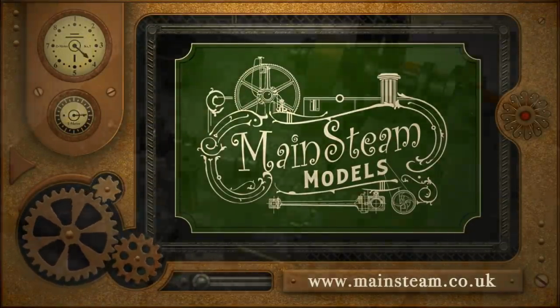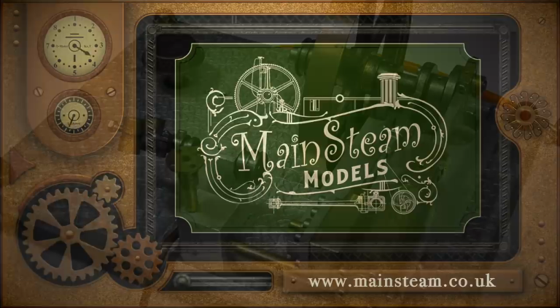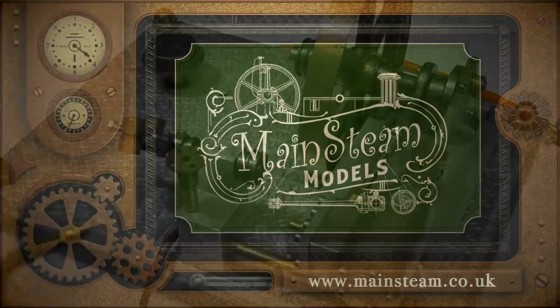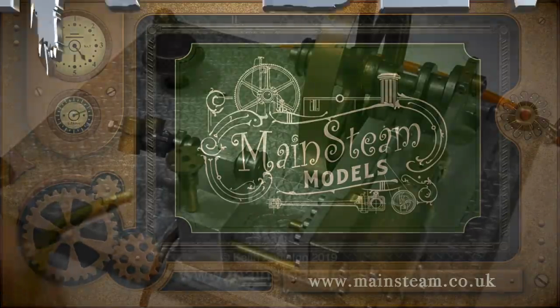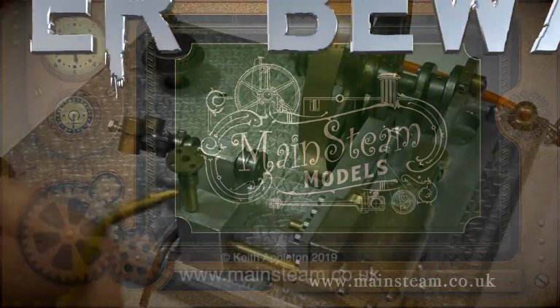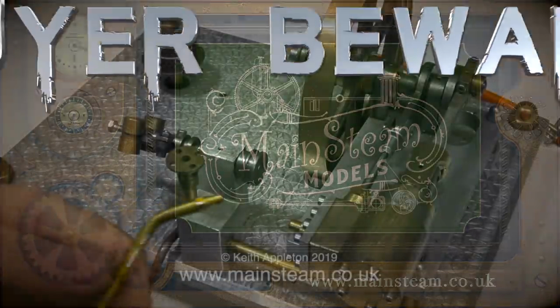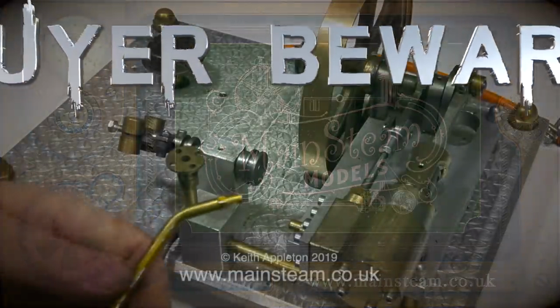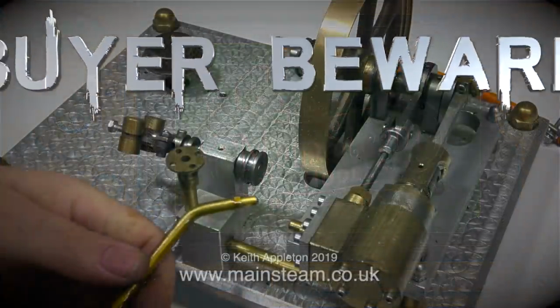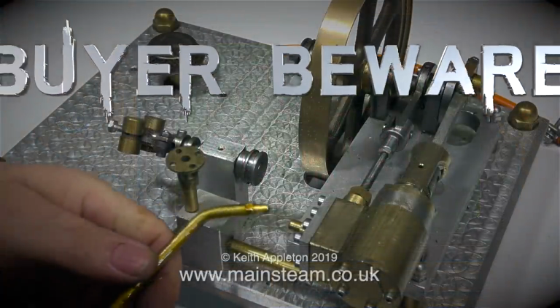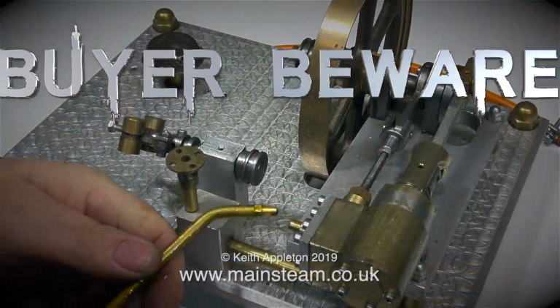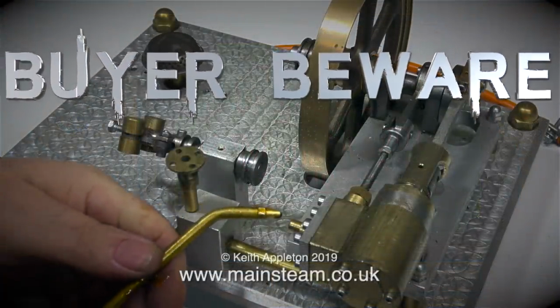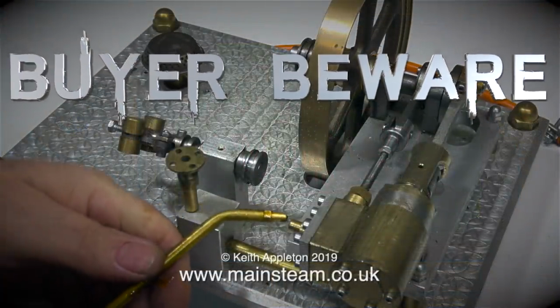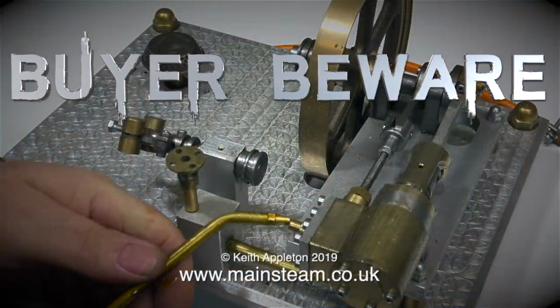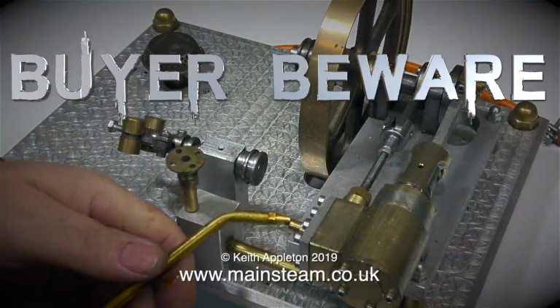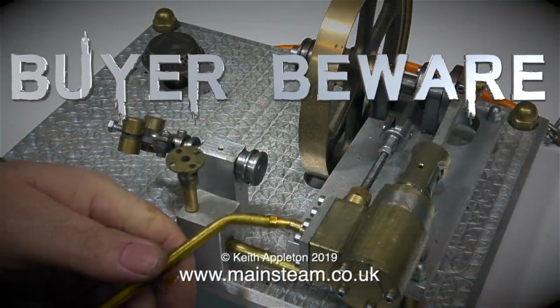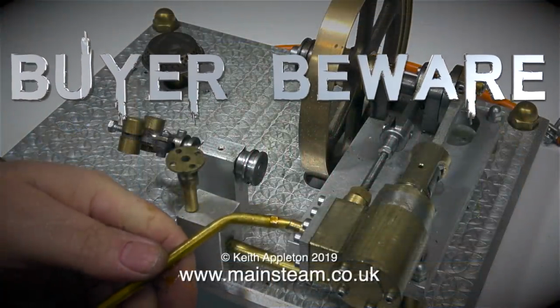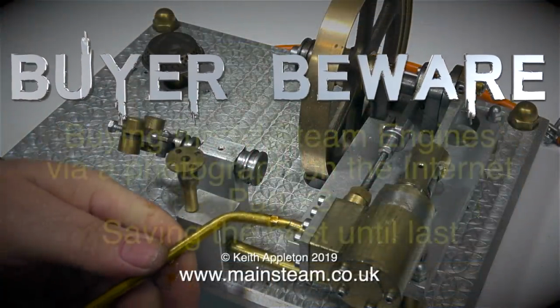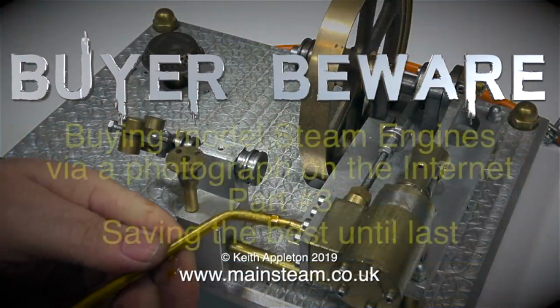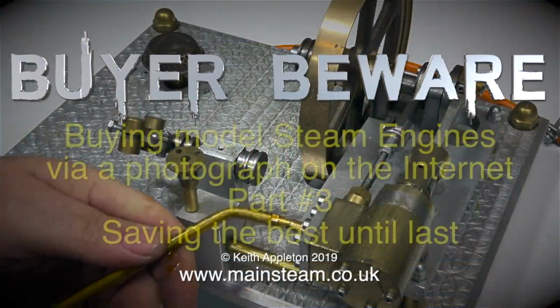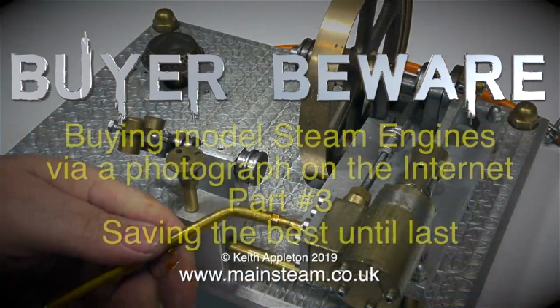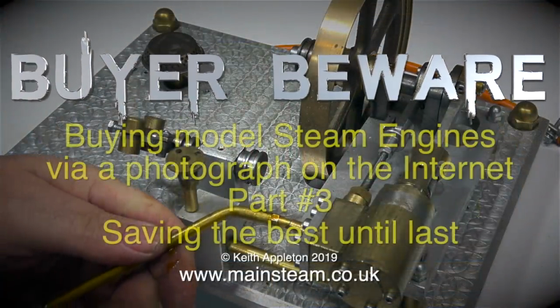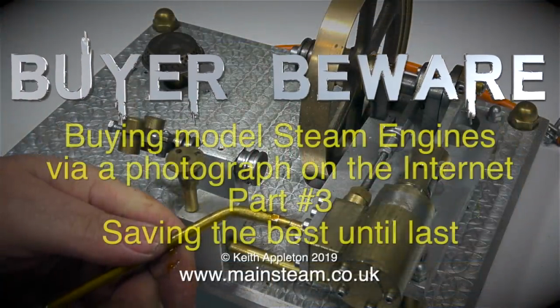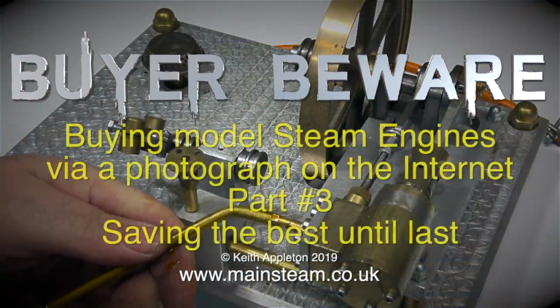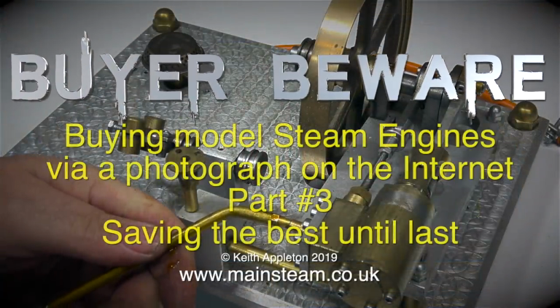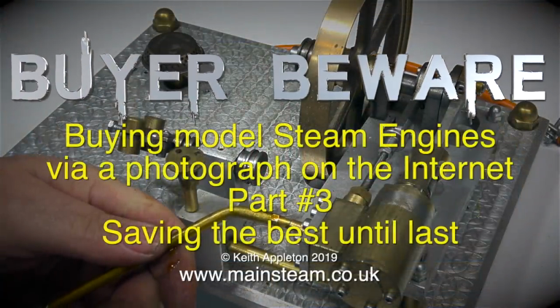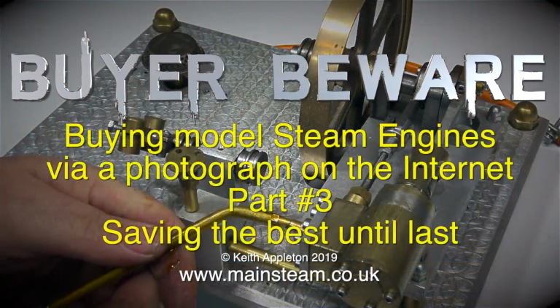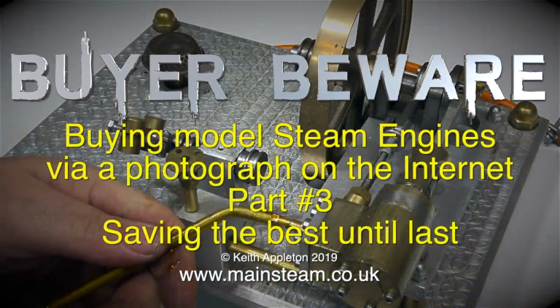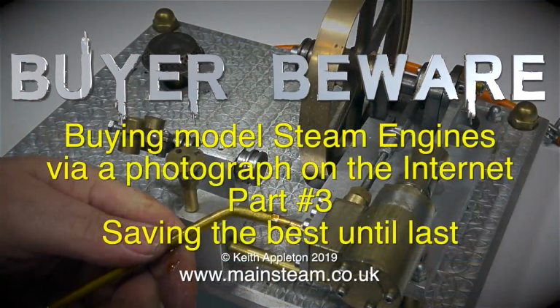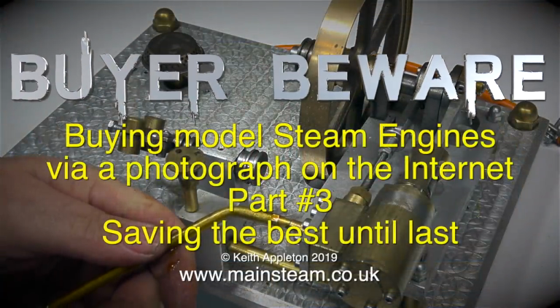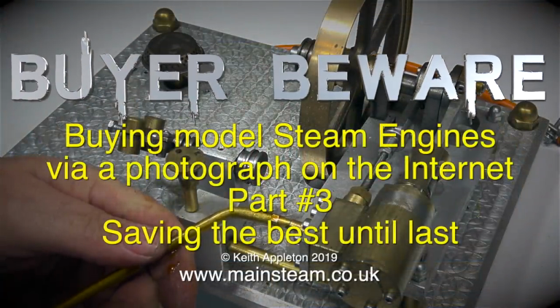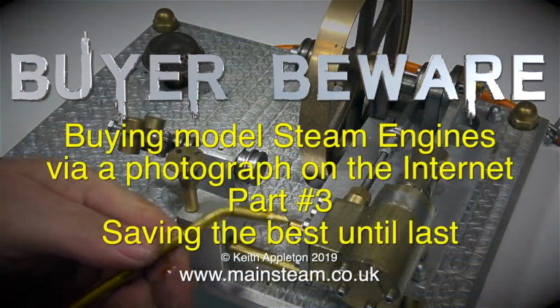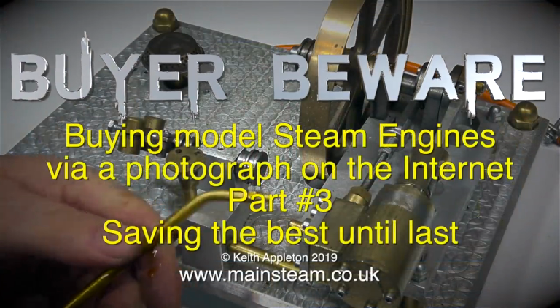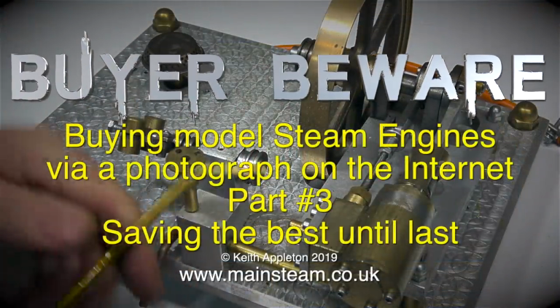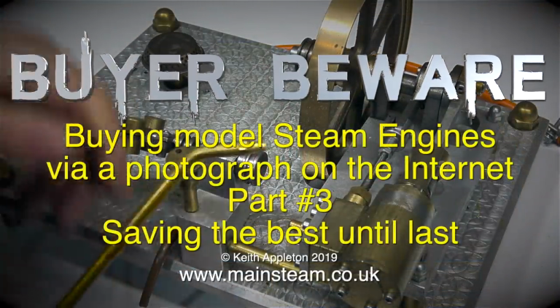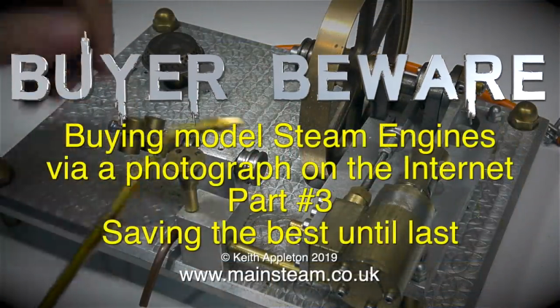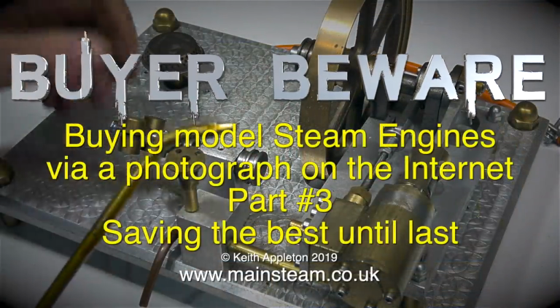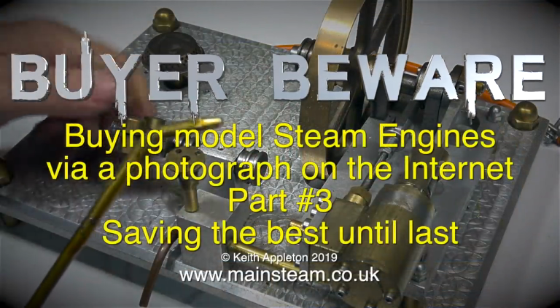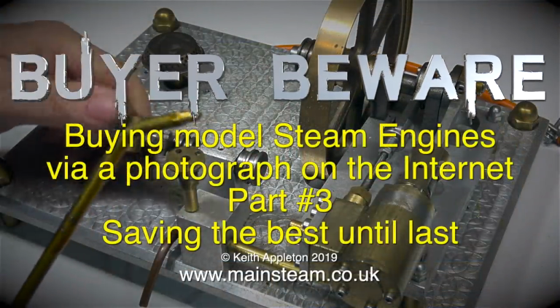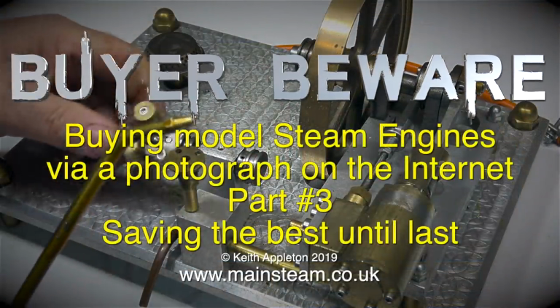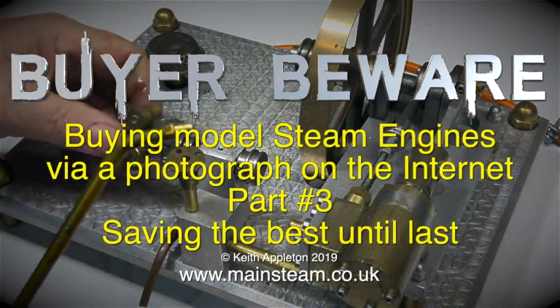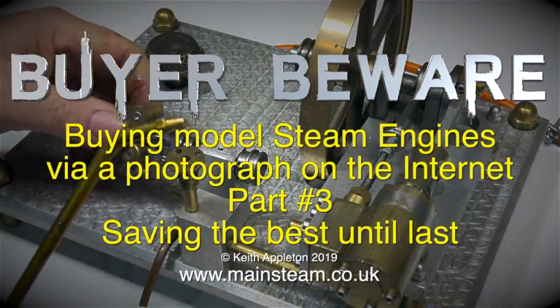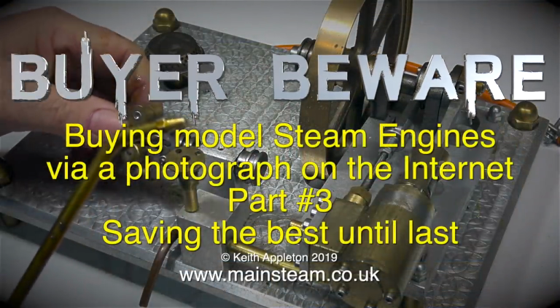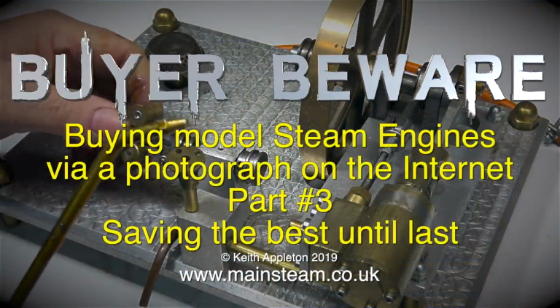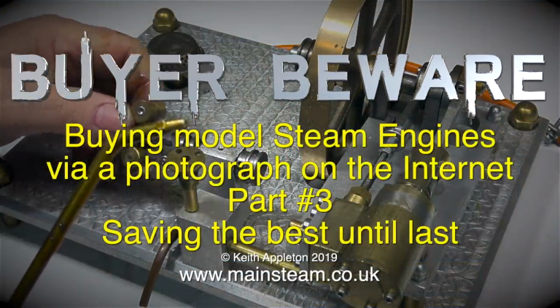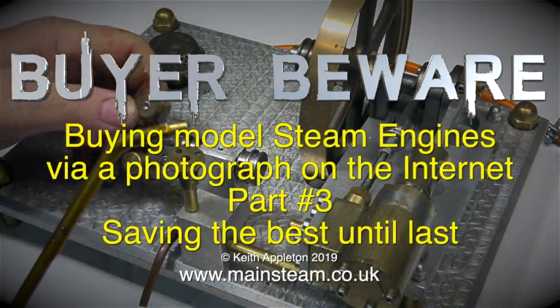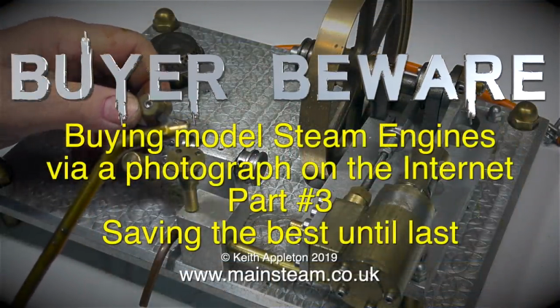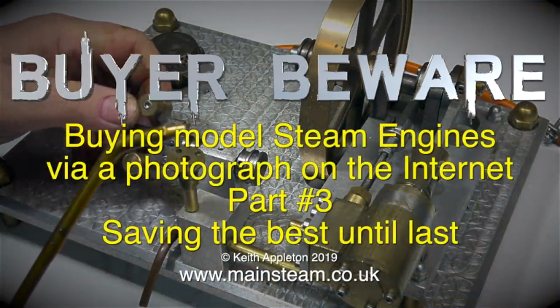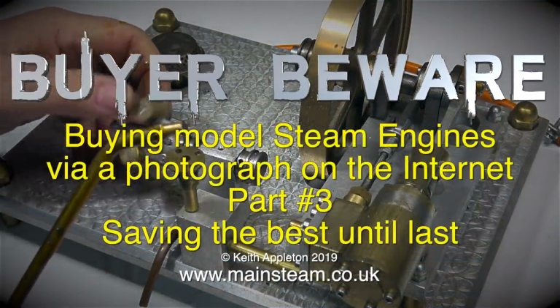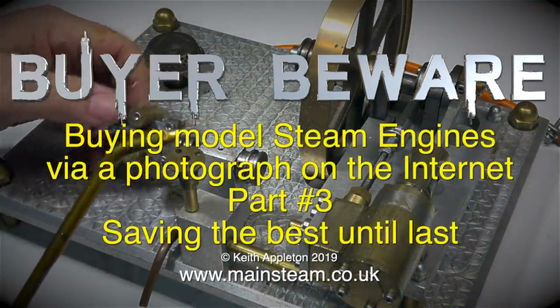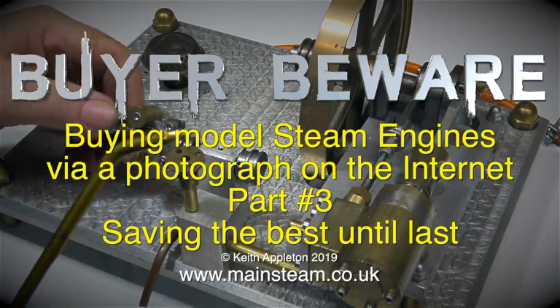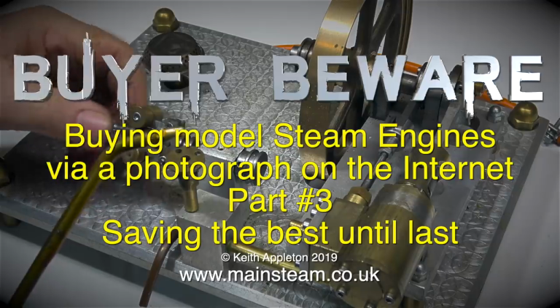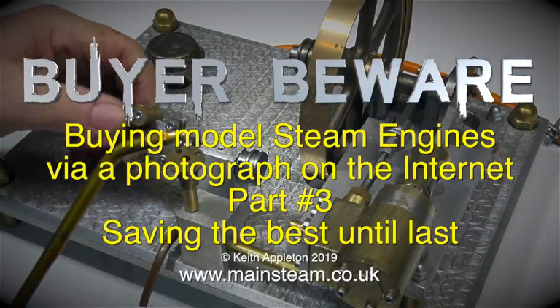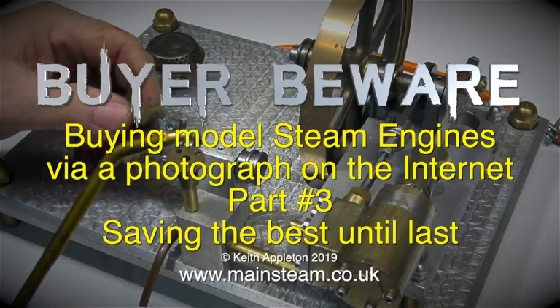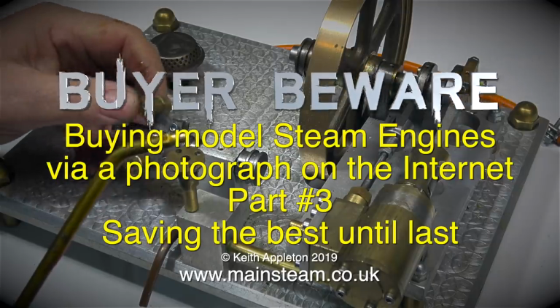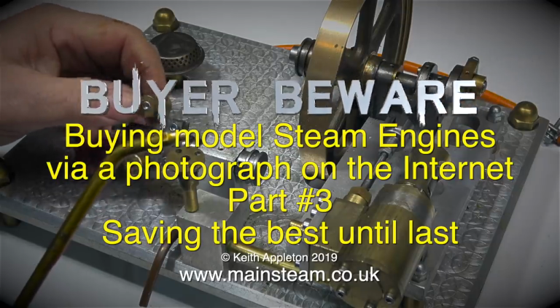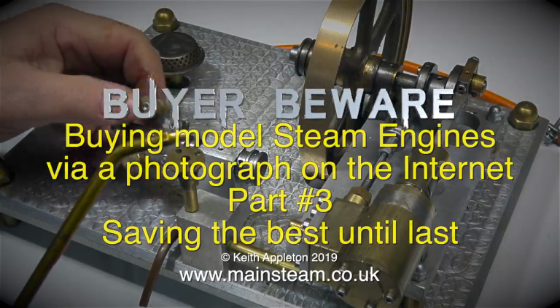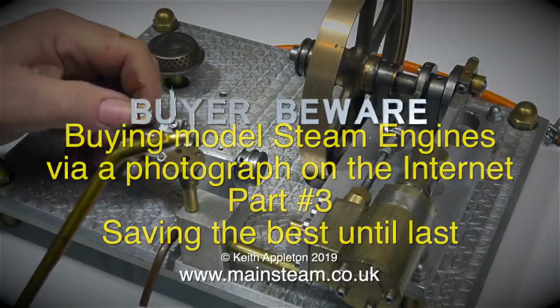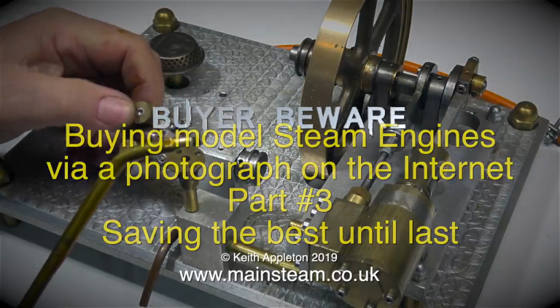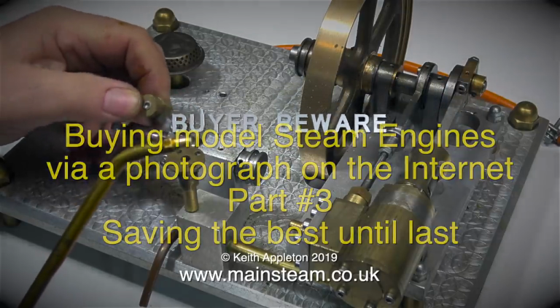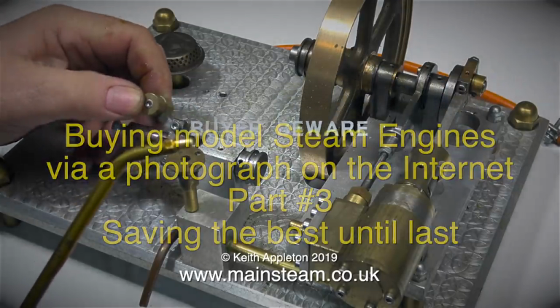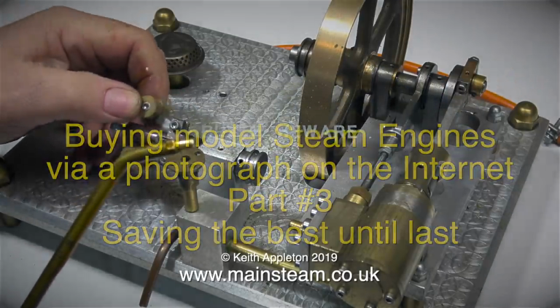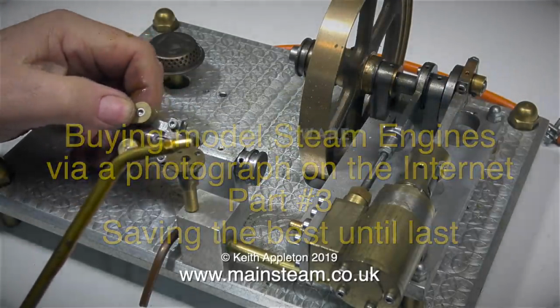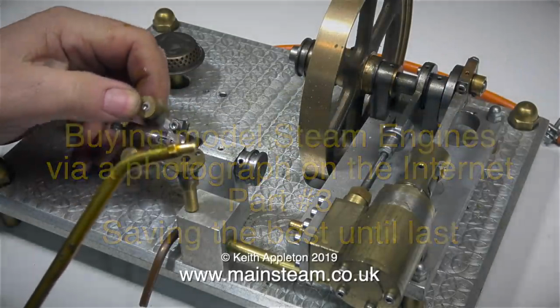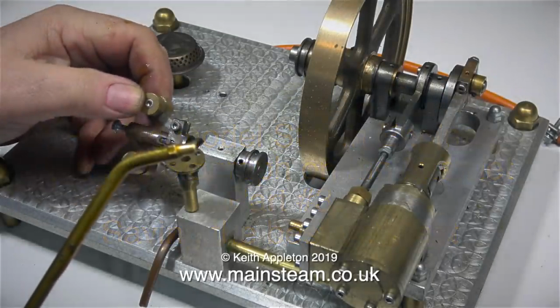Buyer beware! Buying model steam engines via a photograph on the internet, part 3. Saving the best until last.